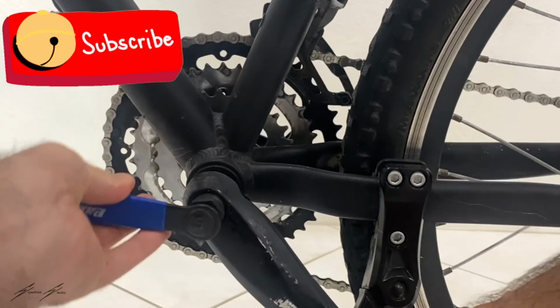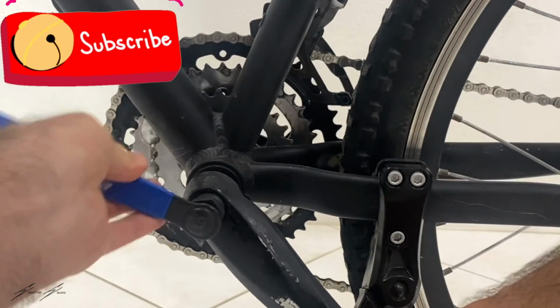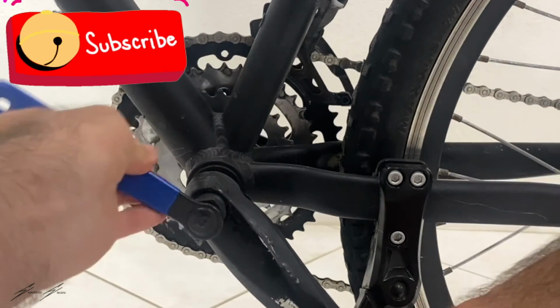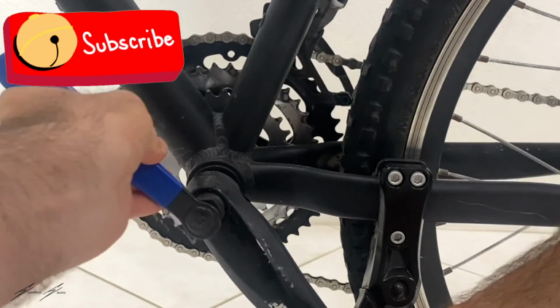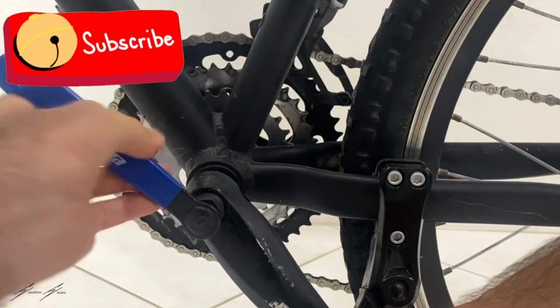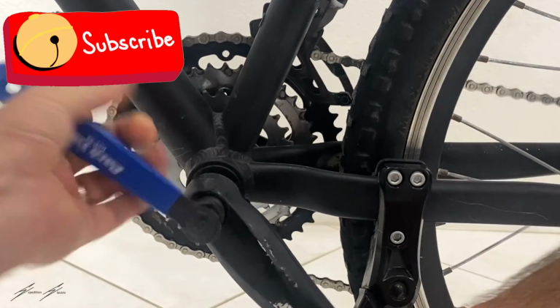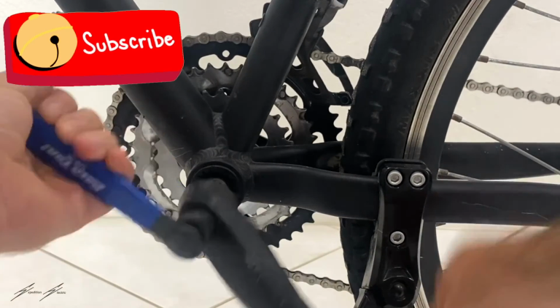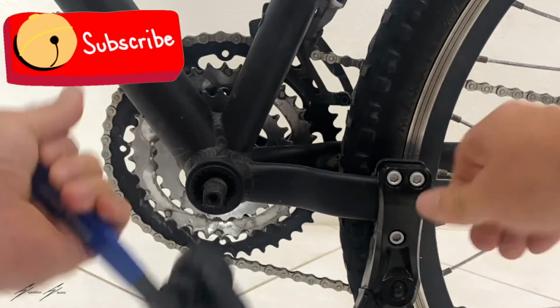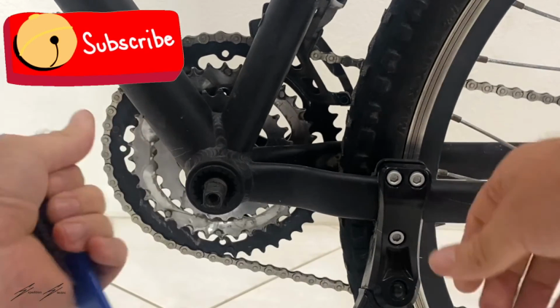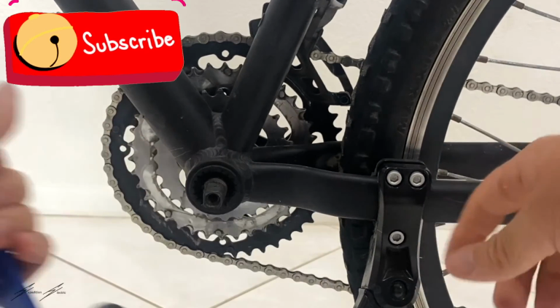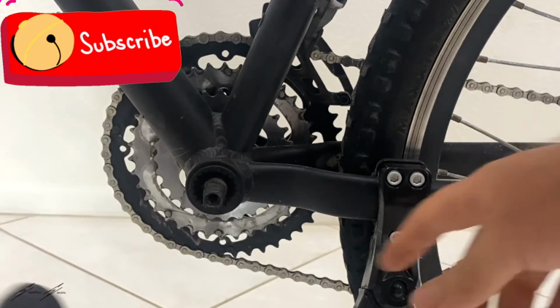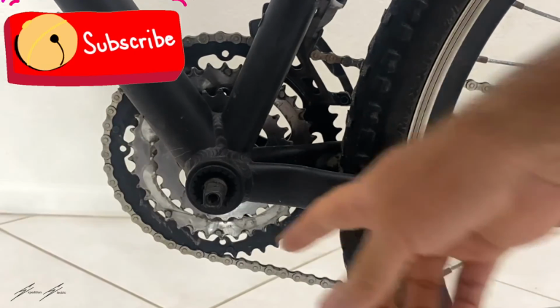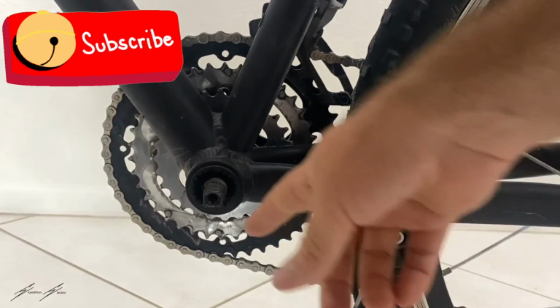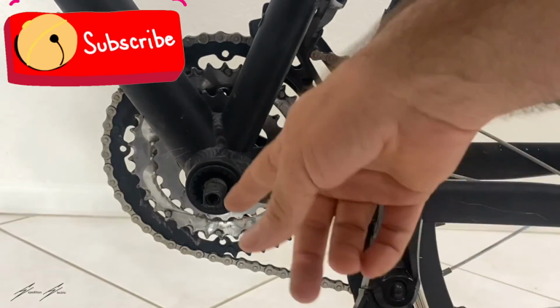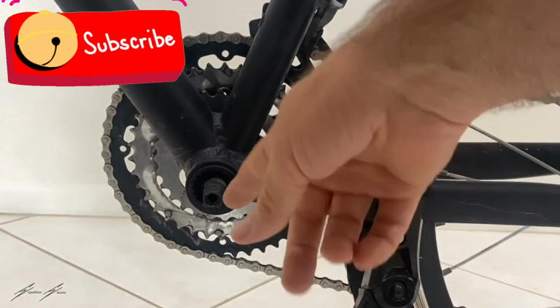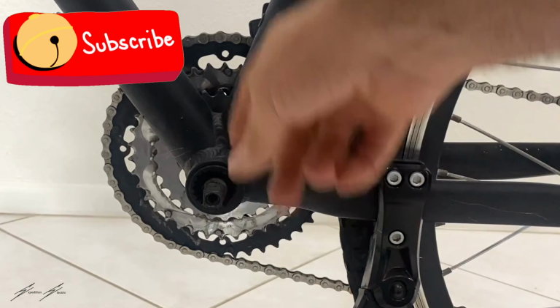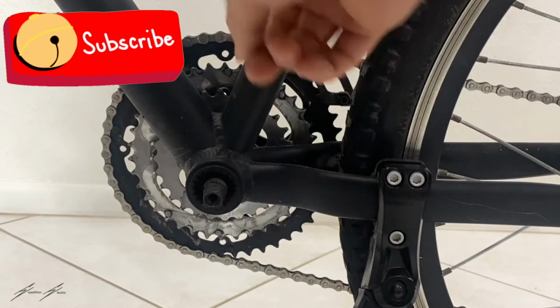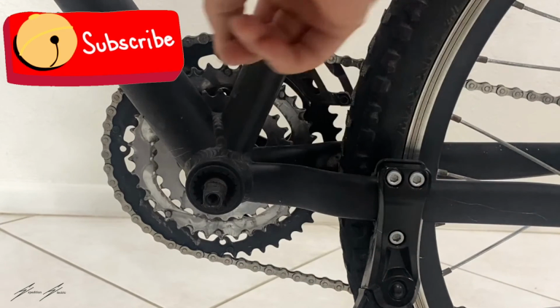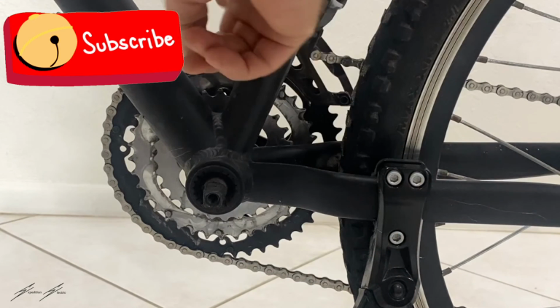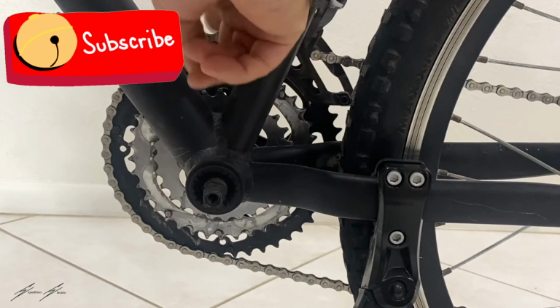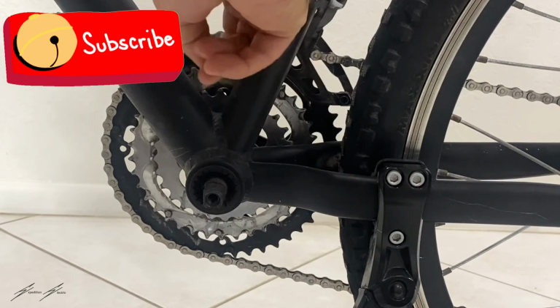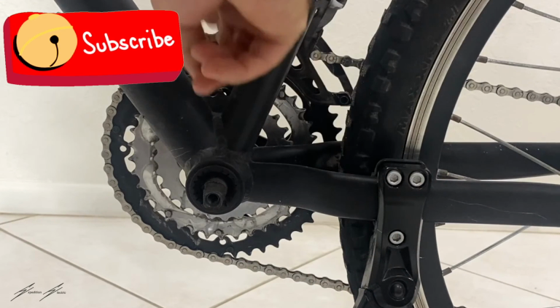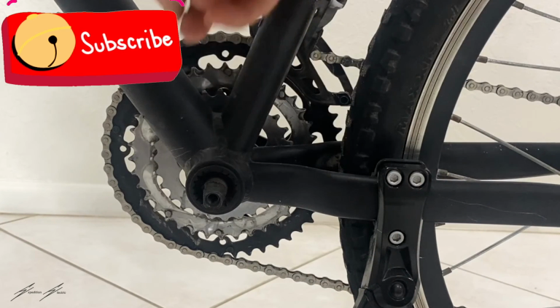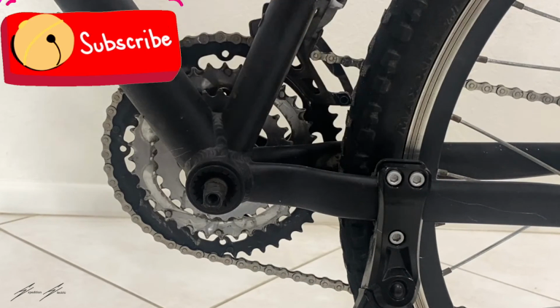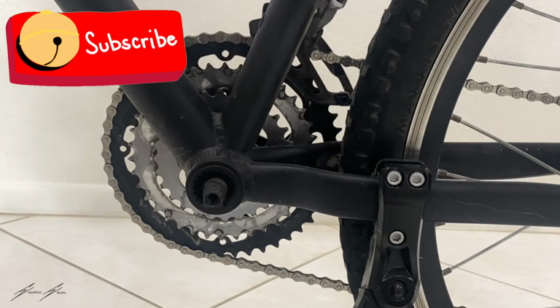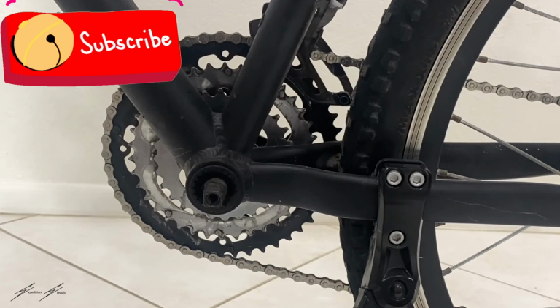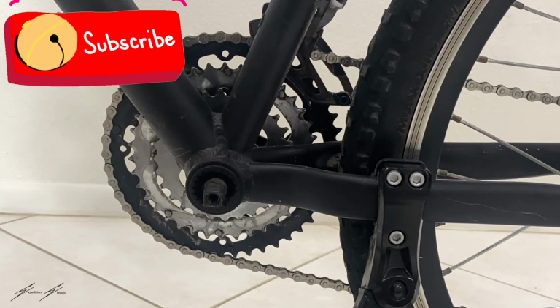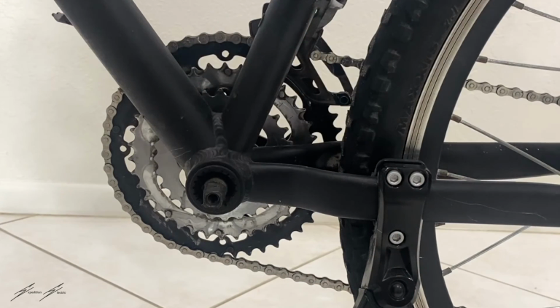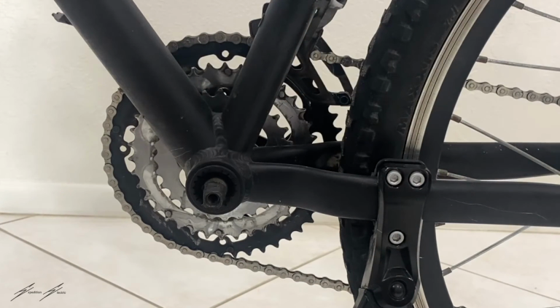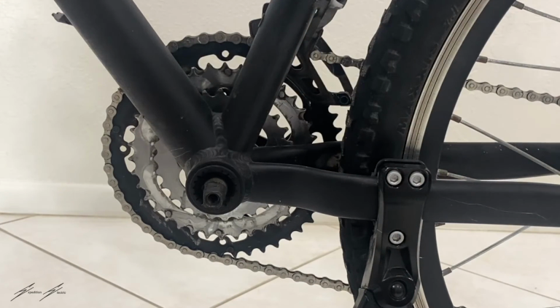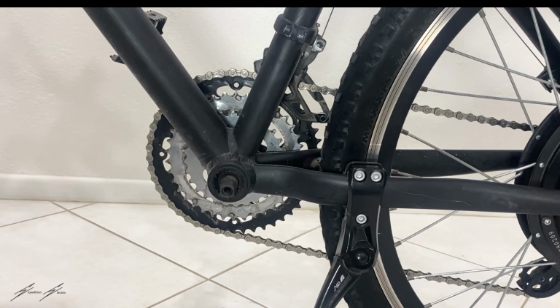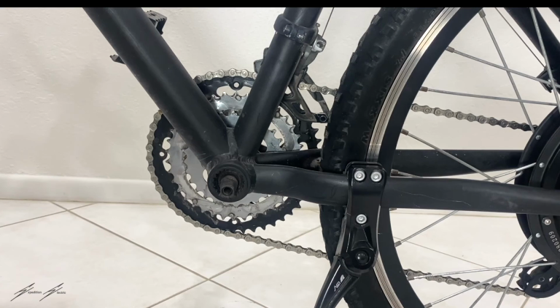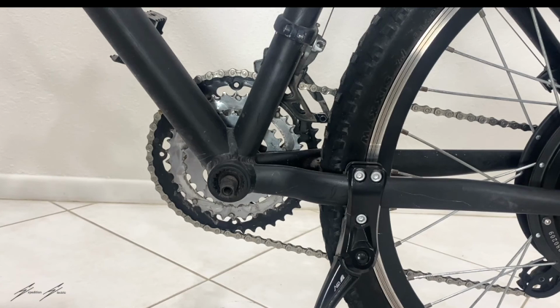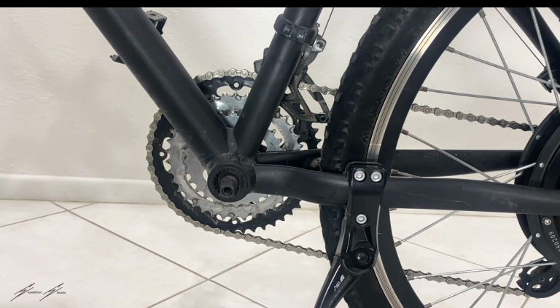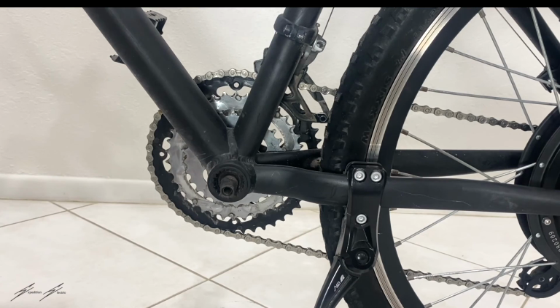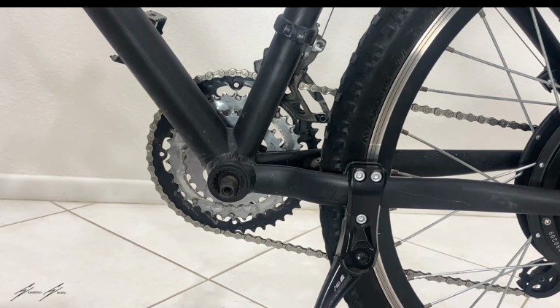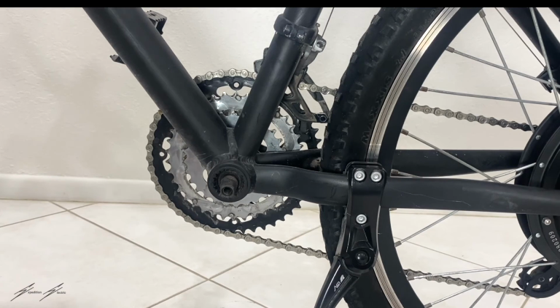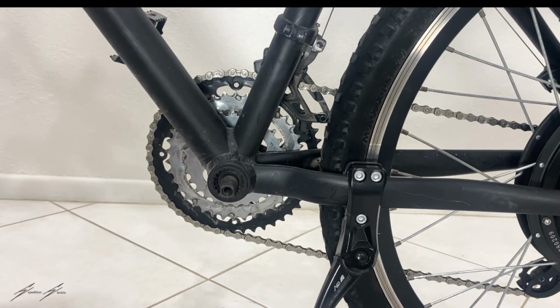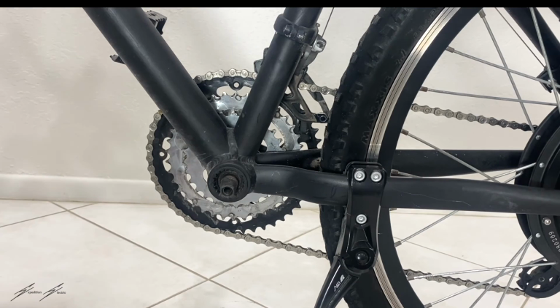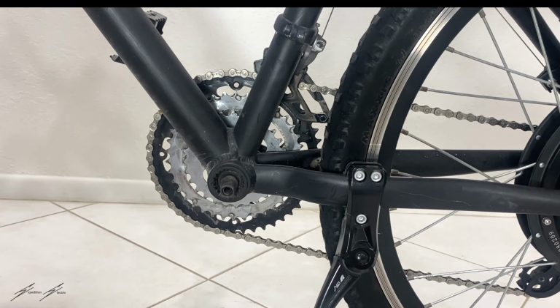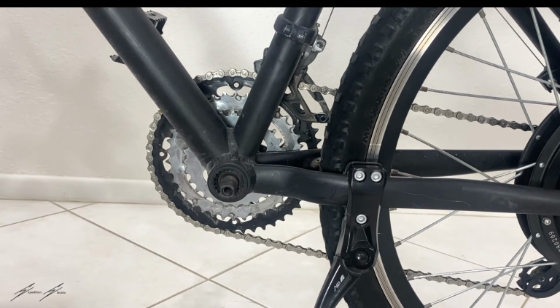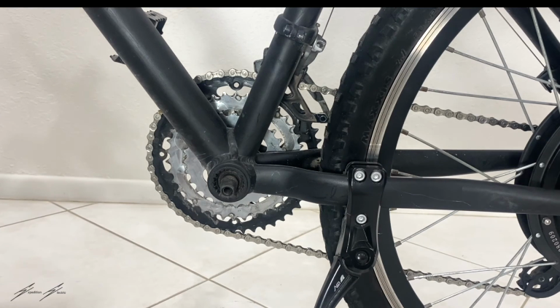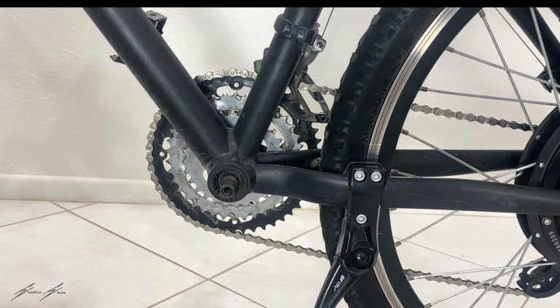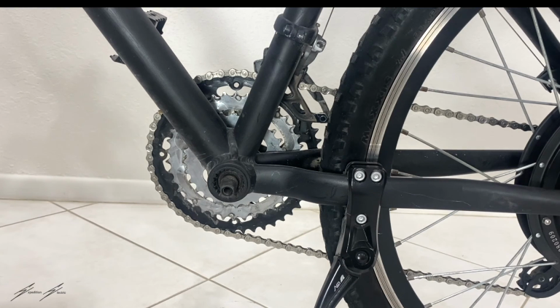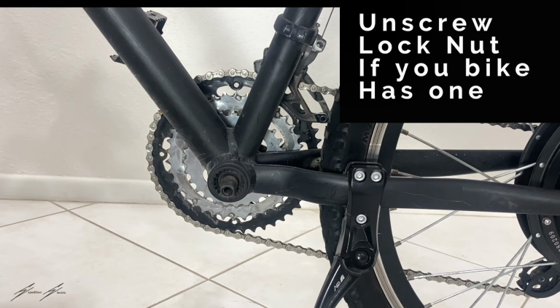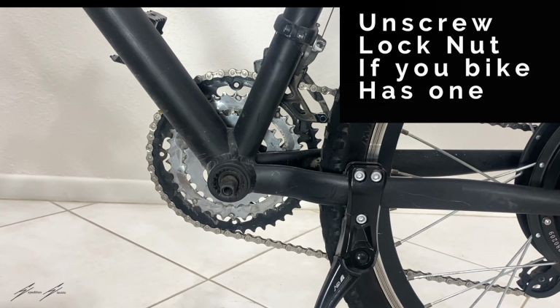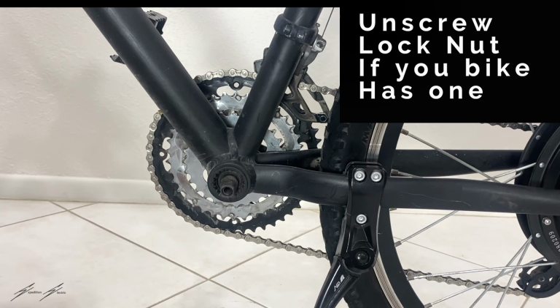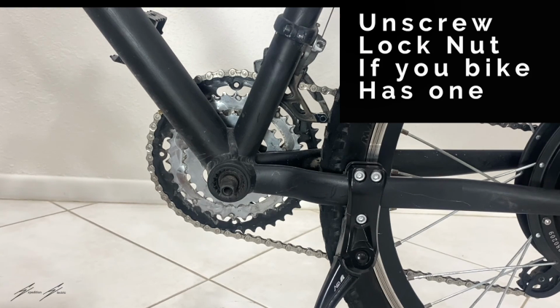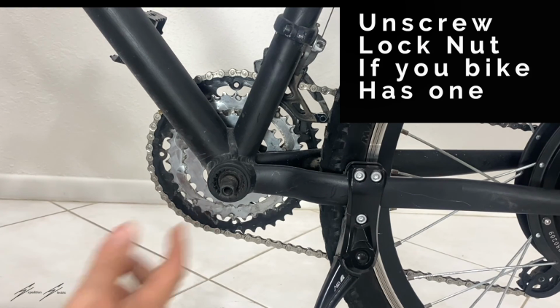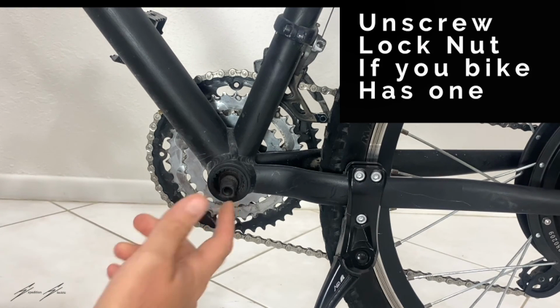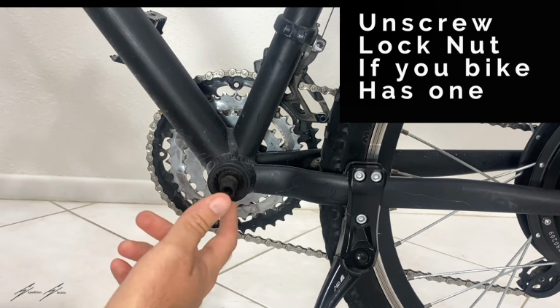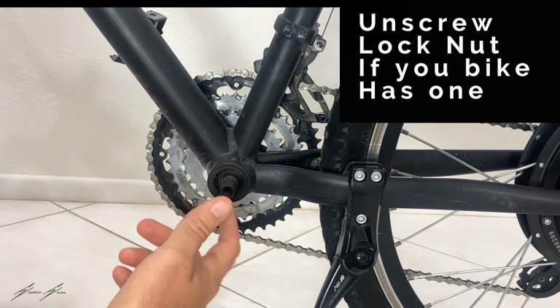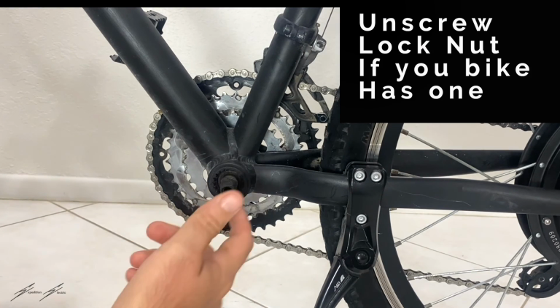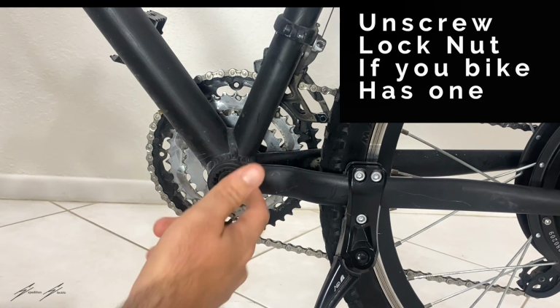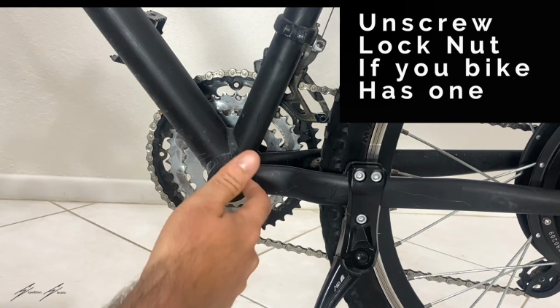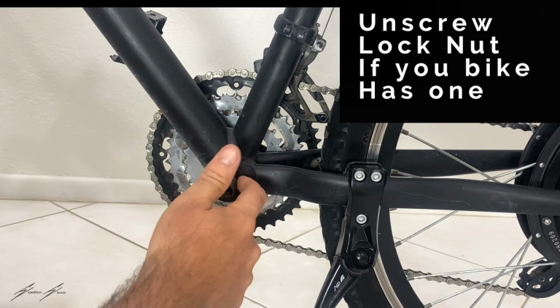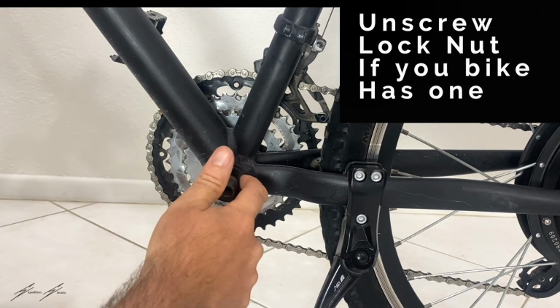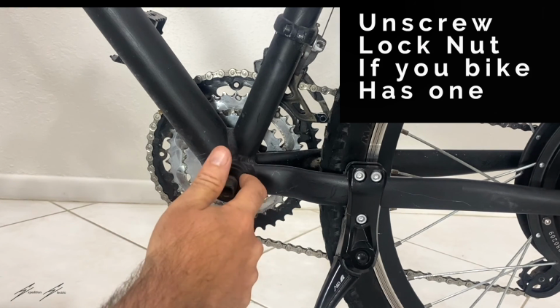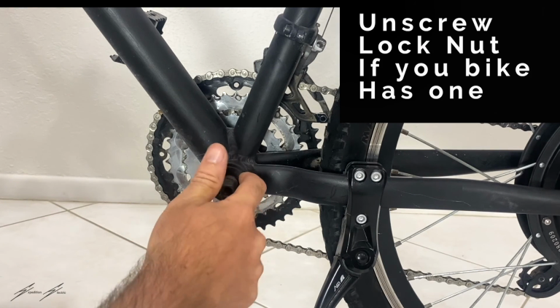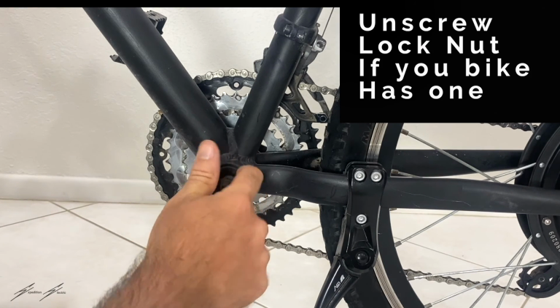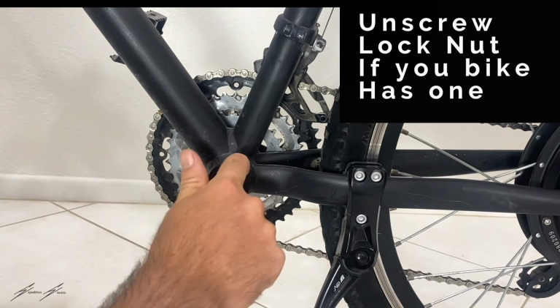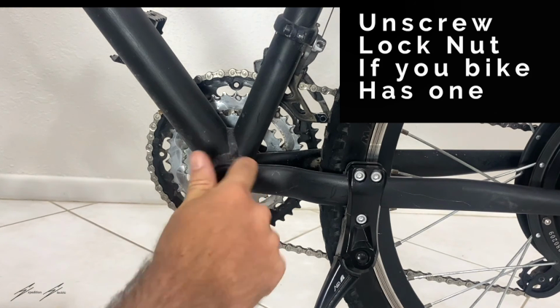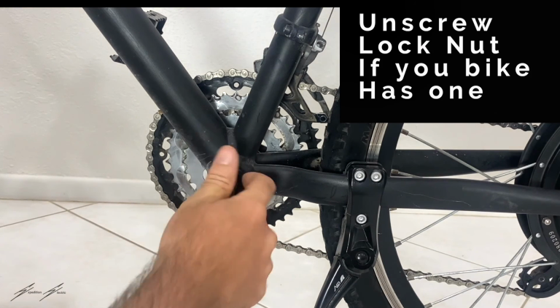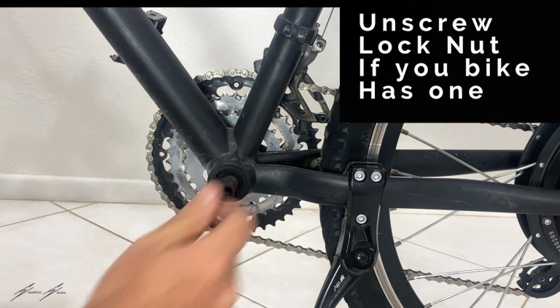Notice how I'm taking off the side that's not the chain. So basically what we're left with here is the bottom bracket.